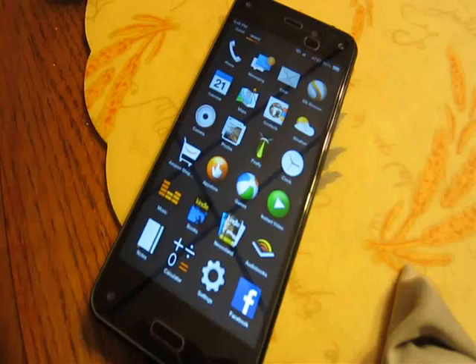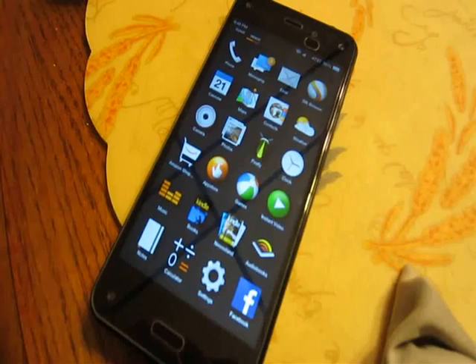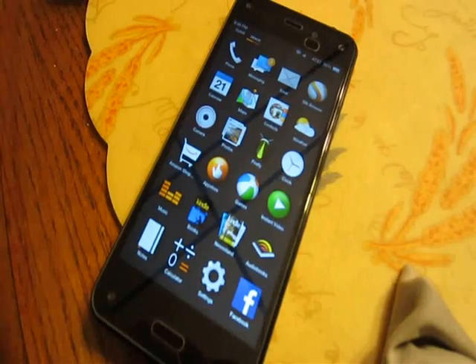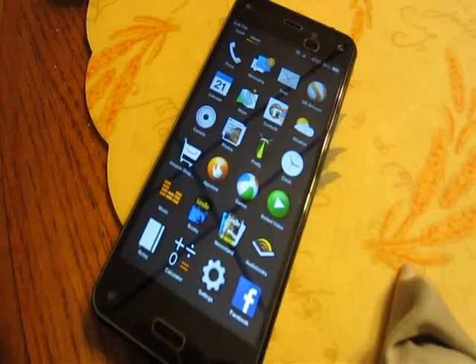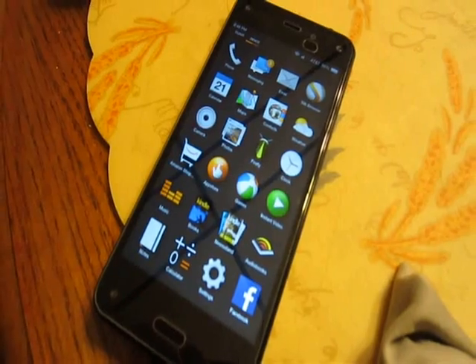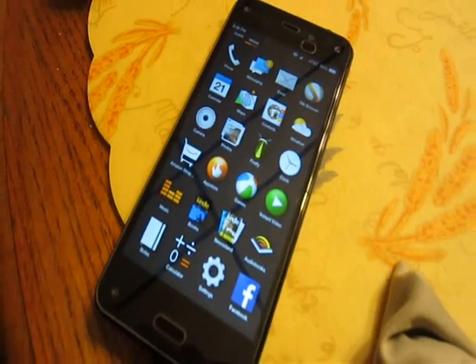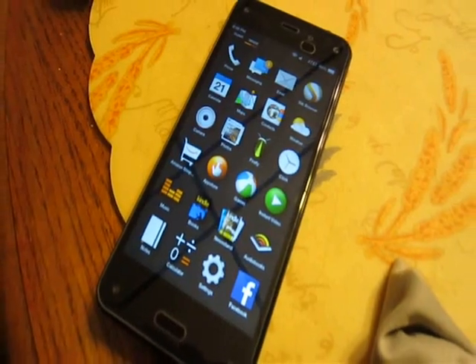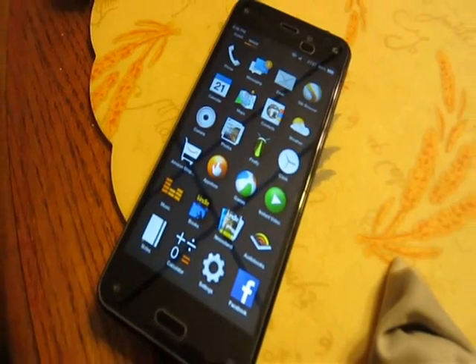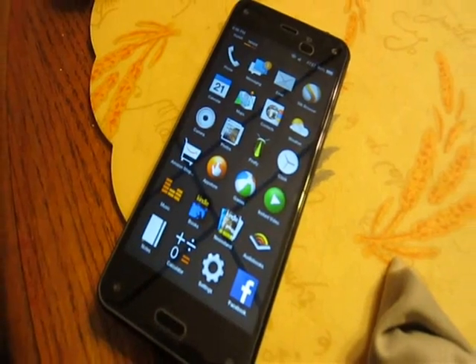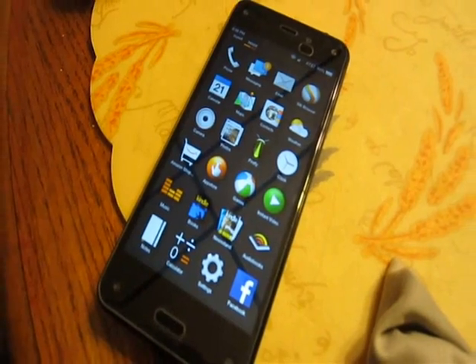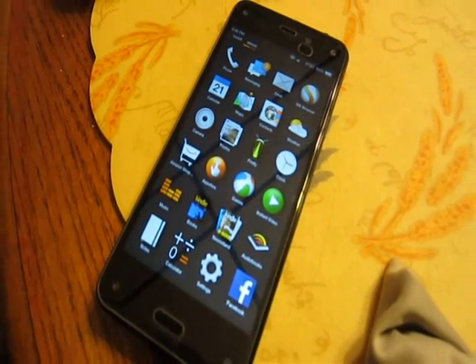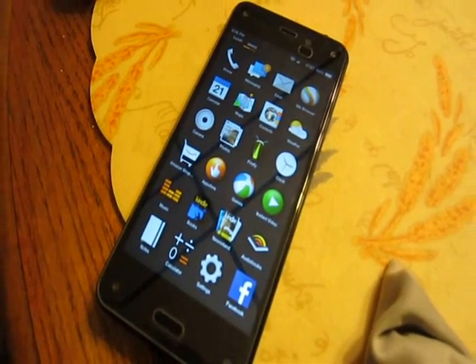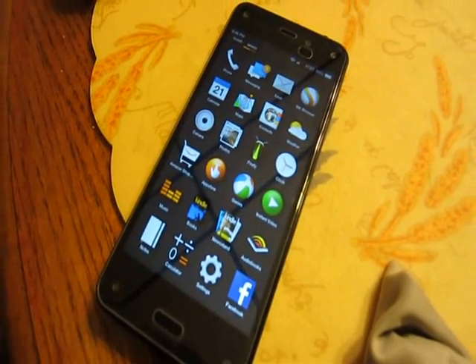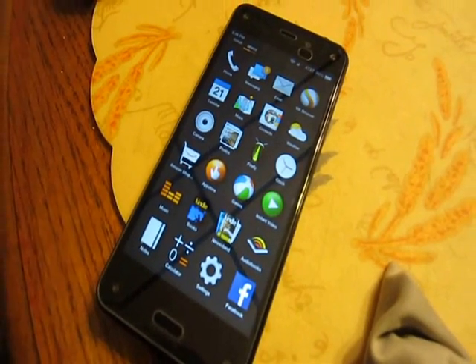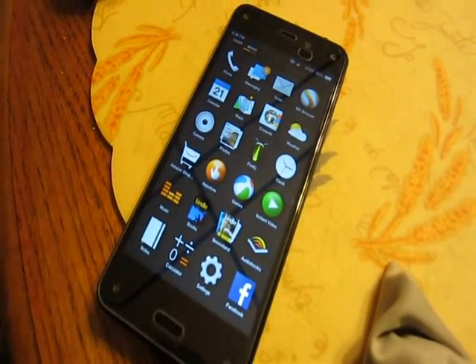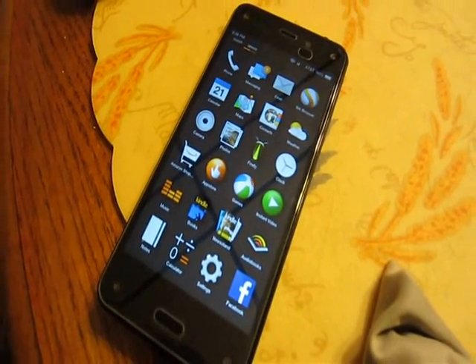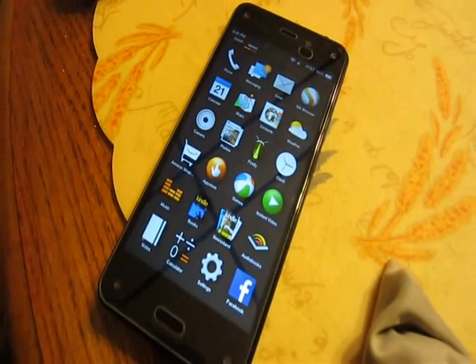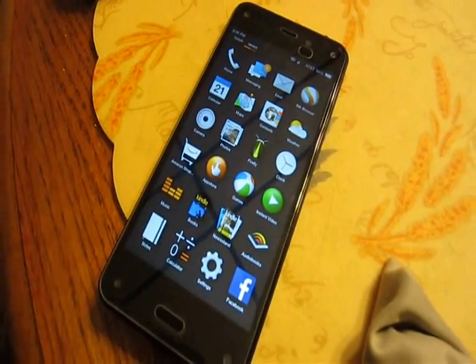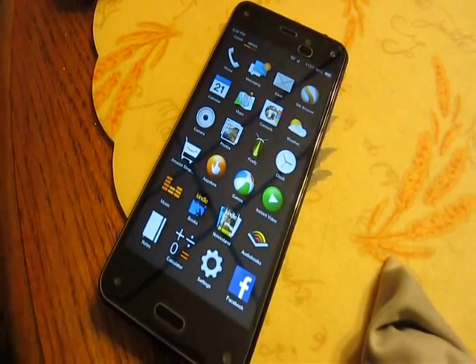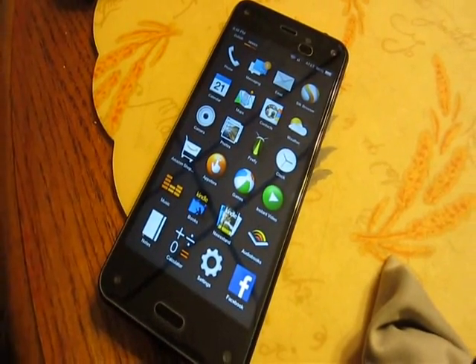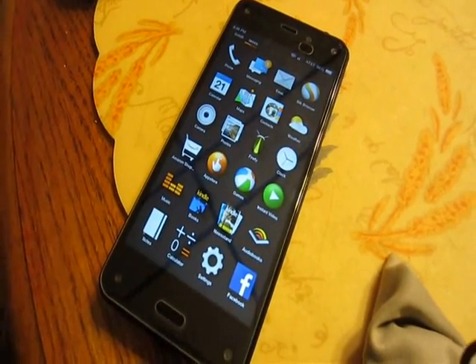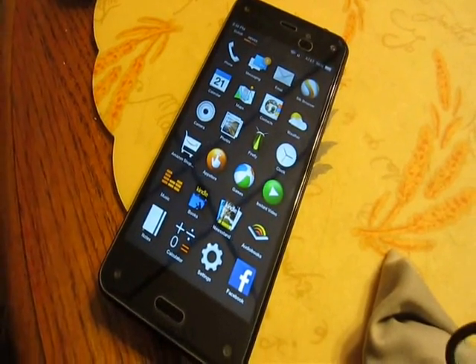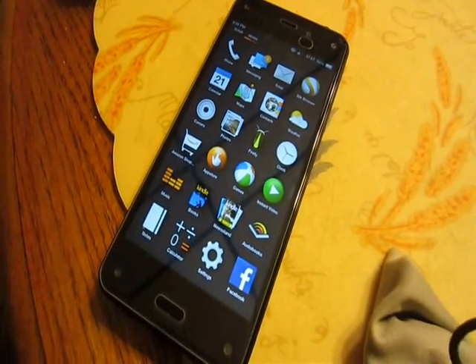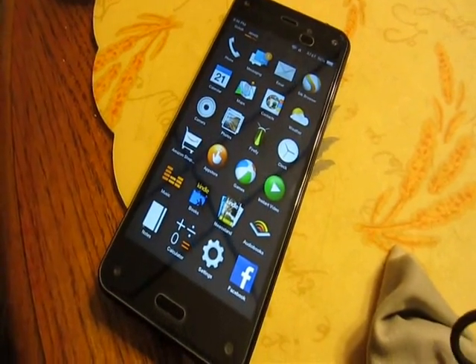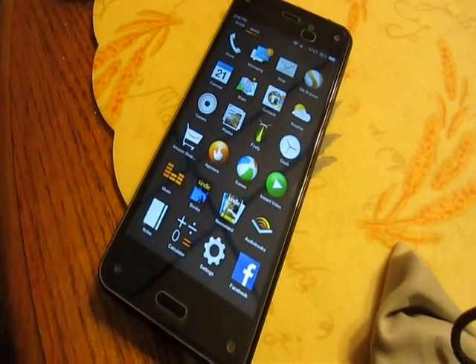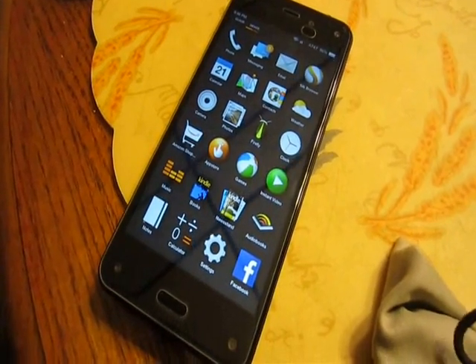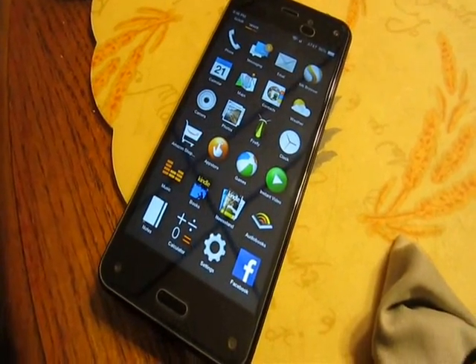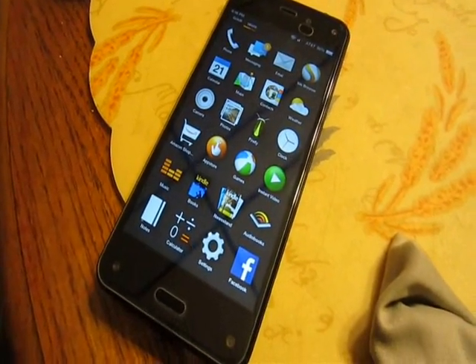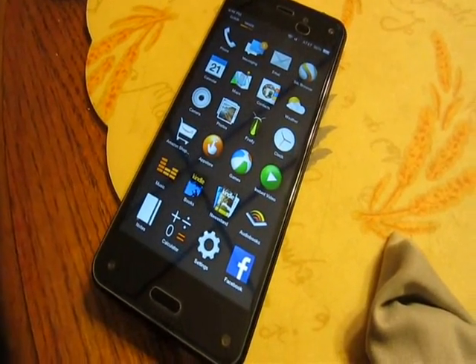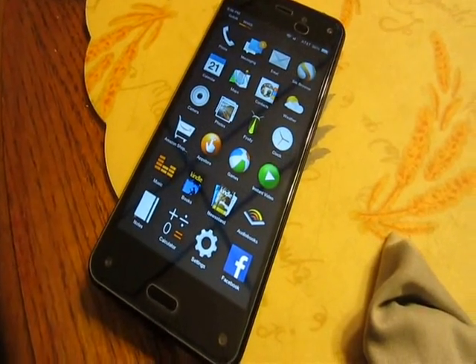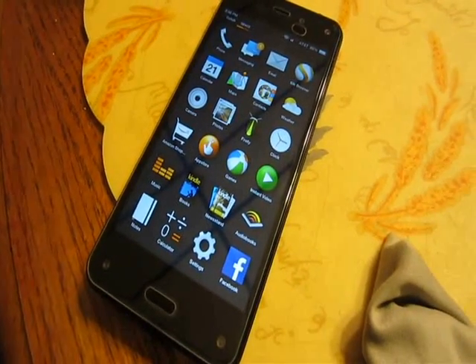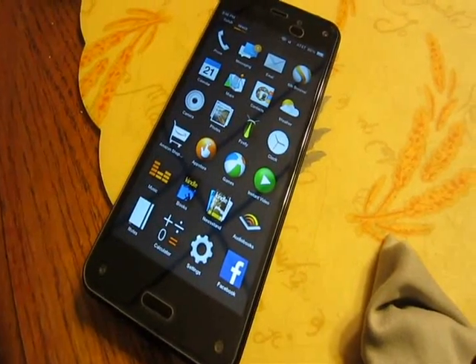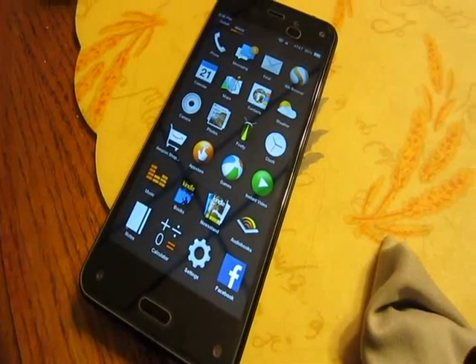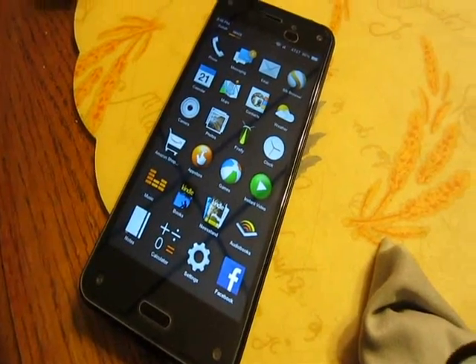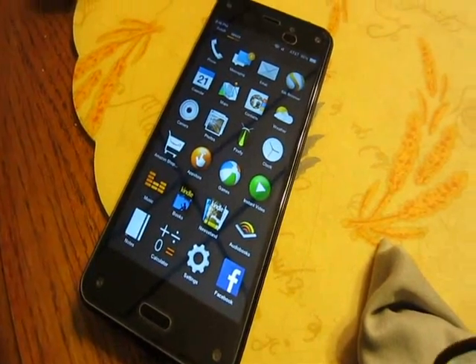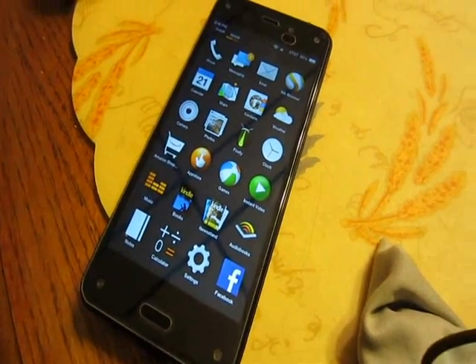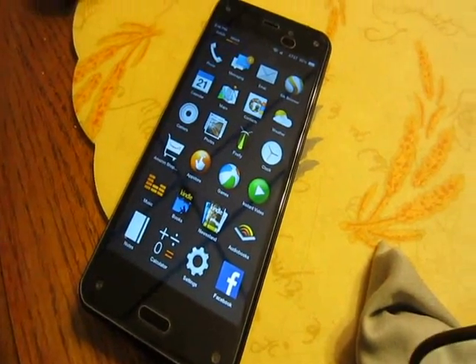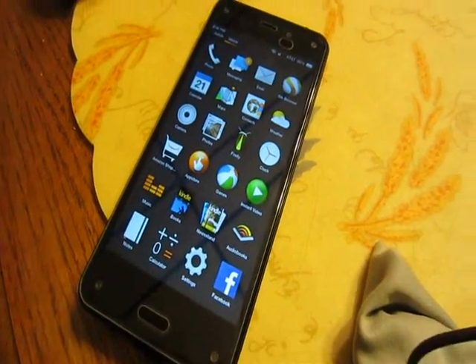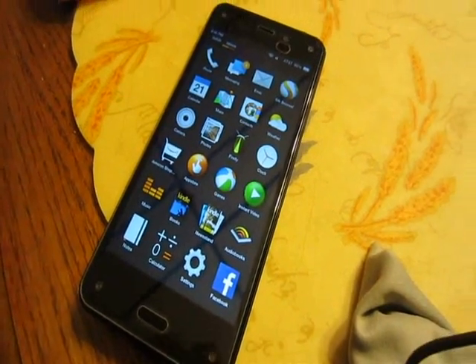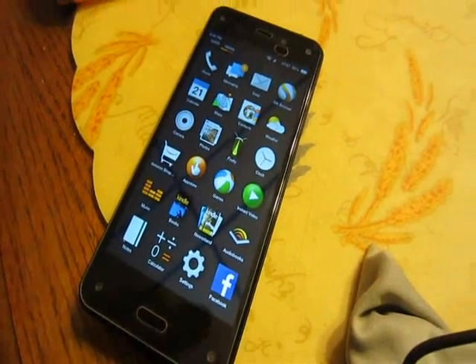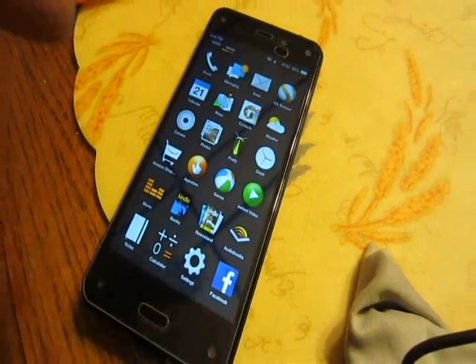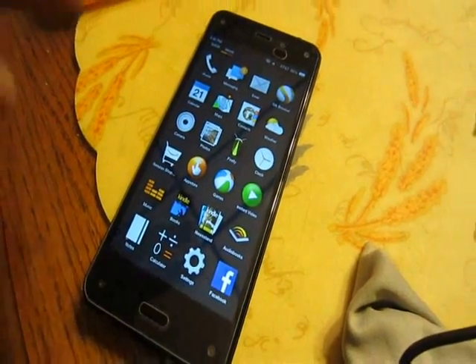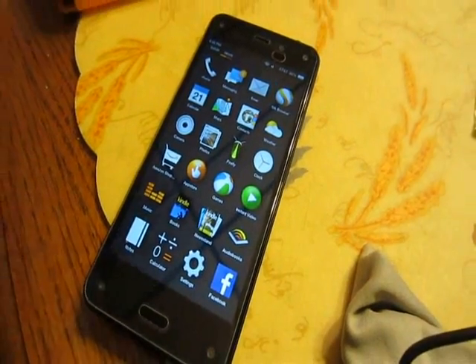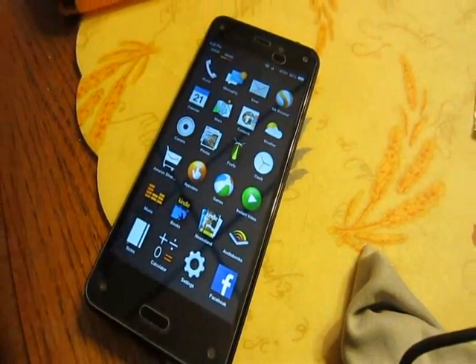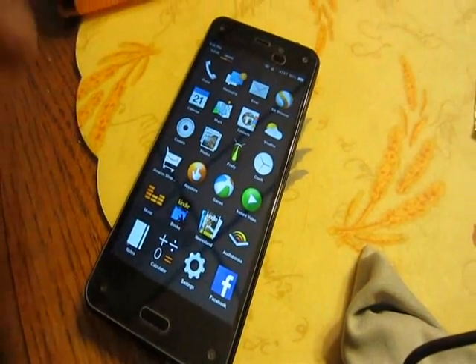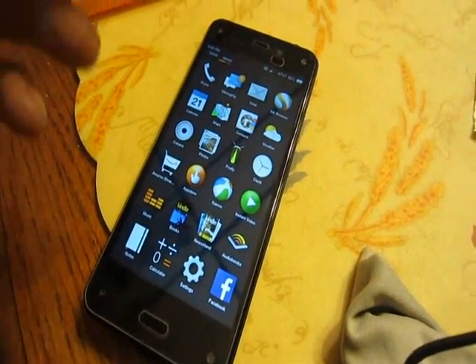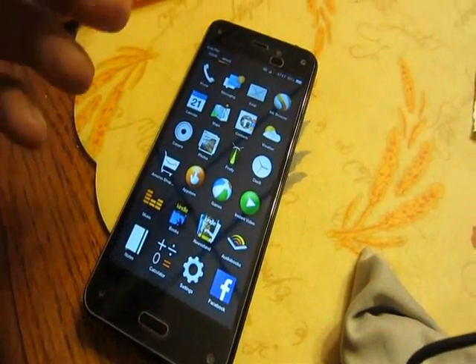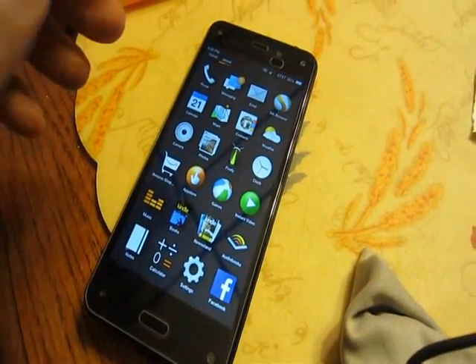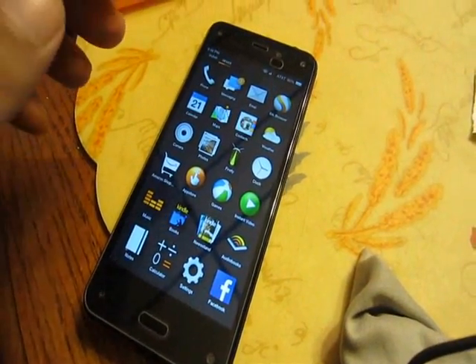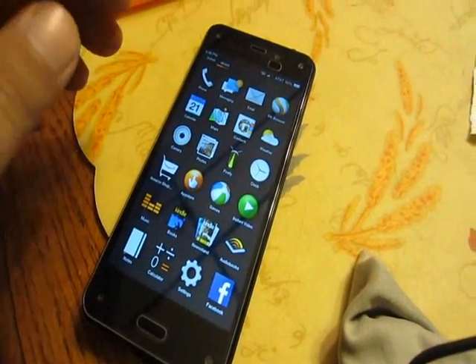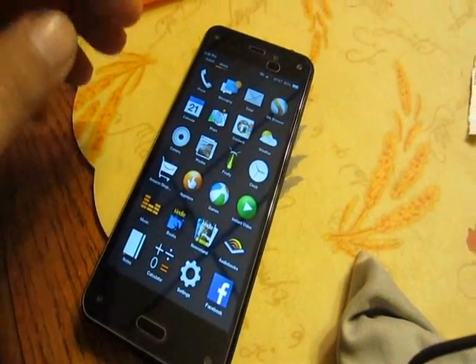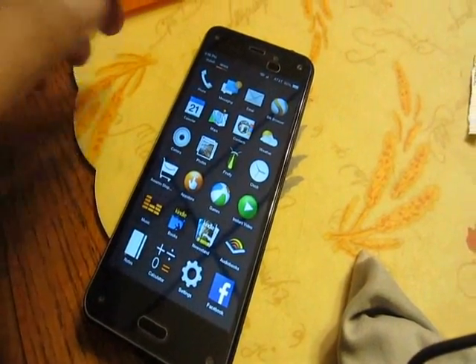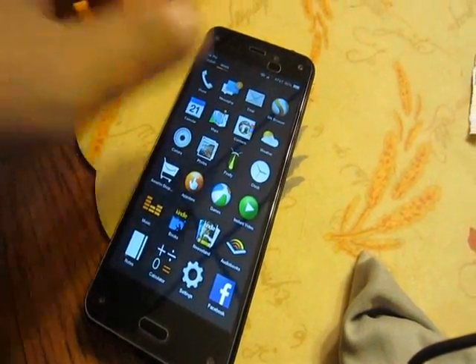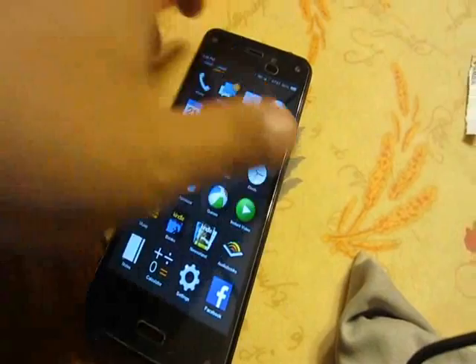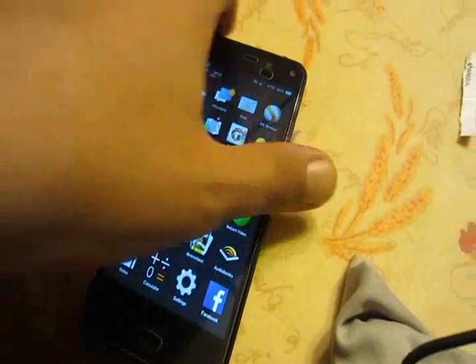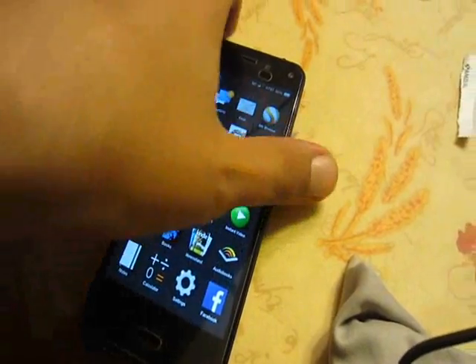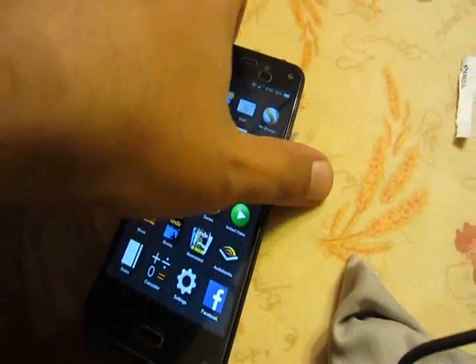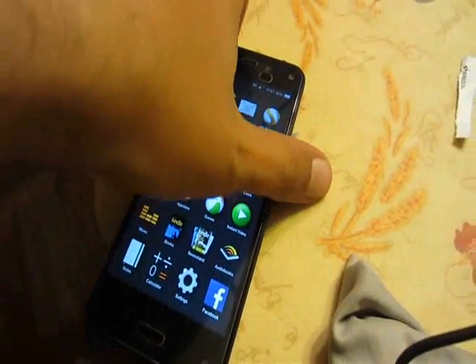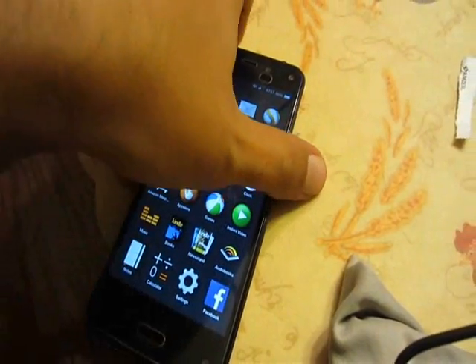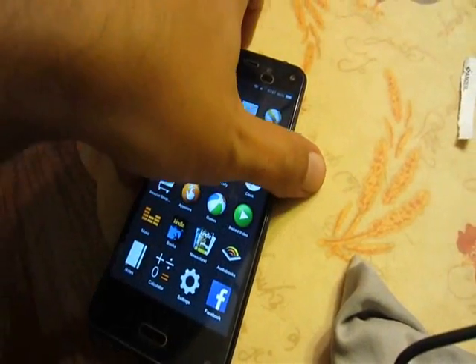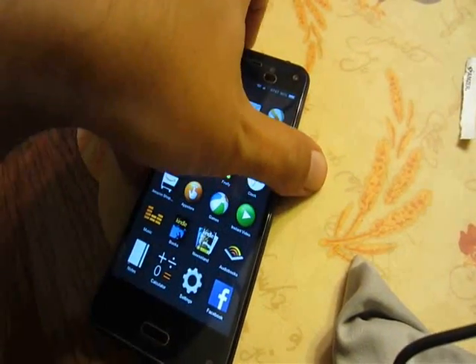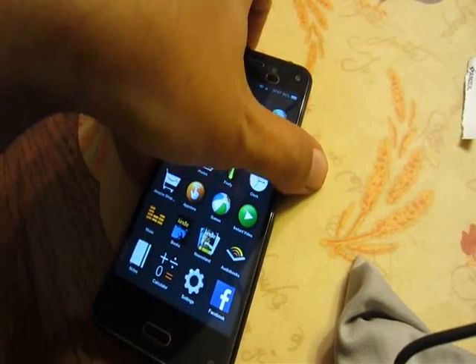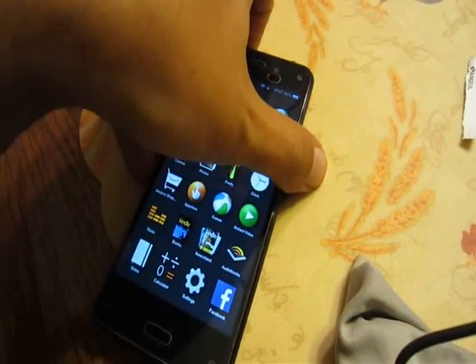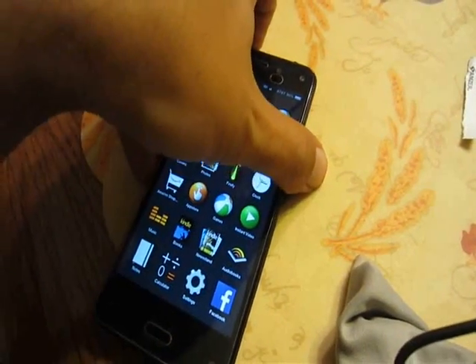This is a quick little video for Fire Phone users. We have here a Fire Phone. Put it into sleep mode.